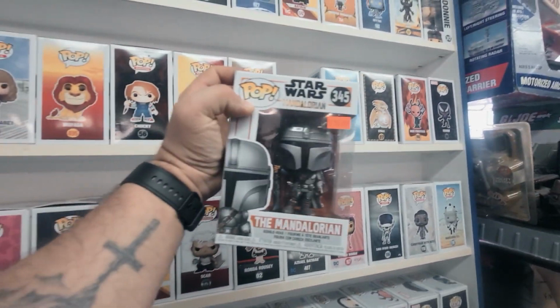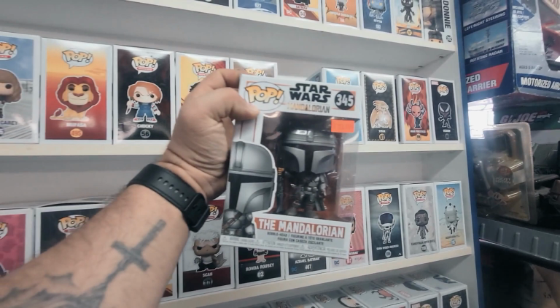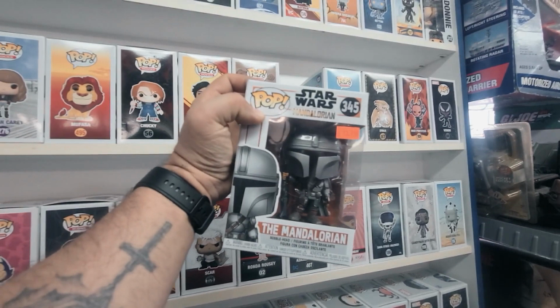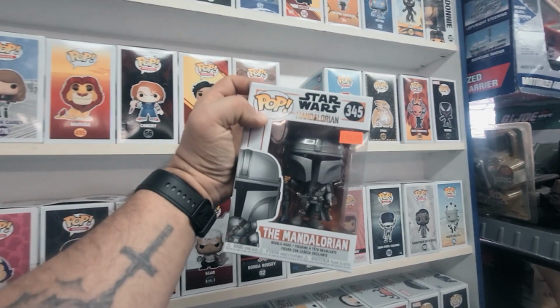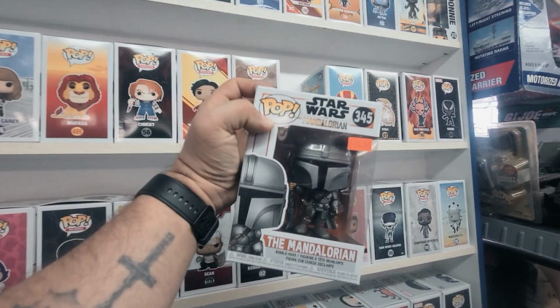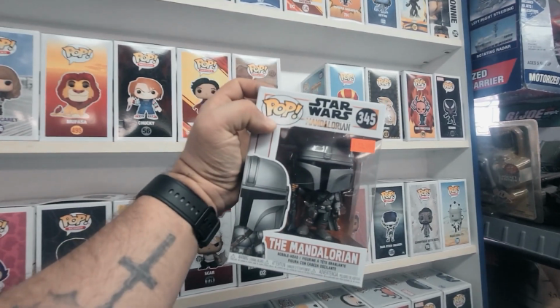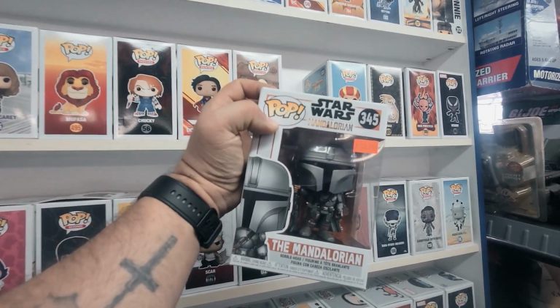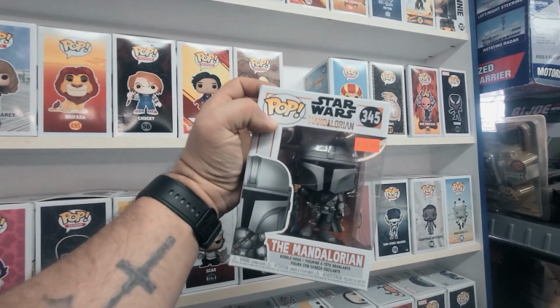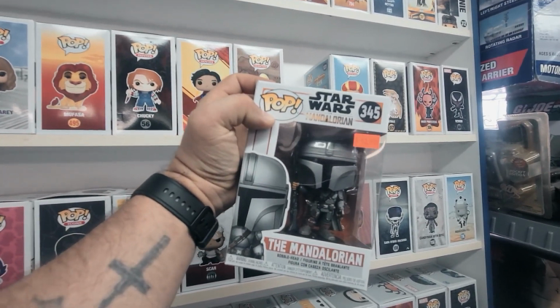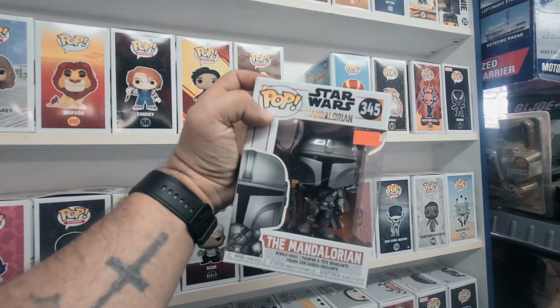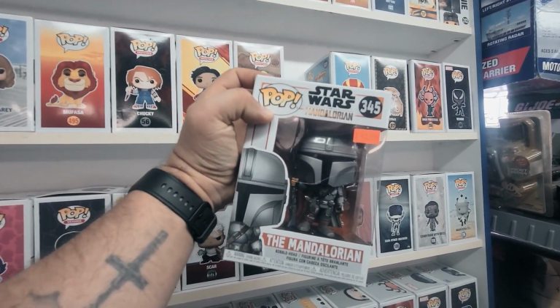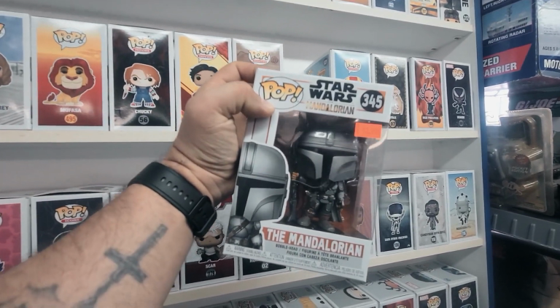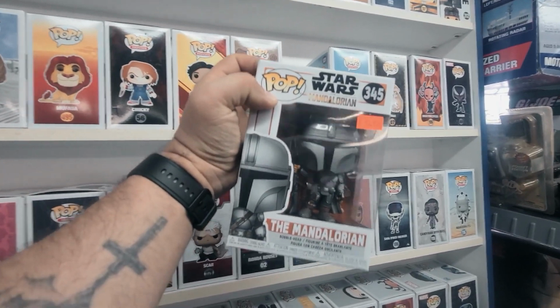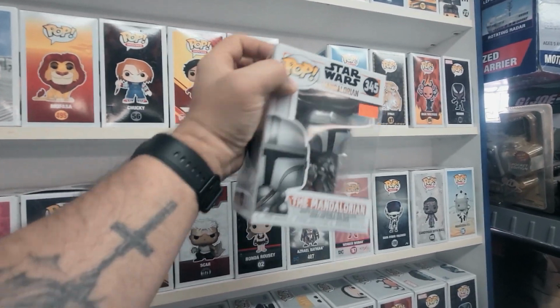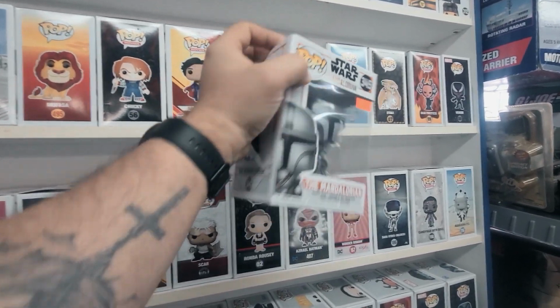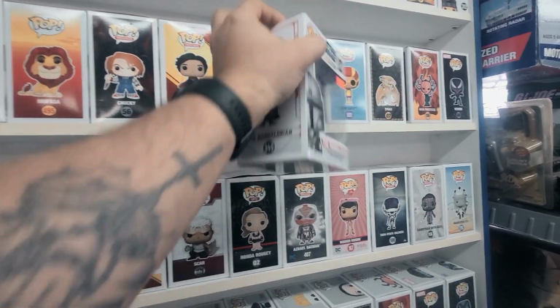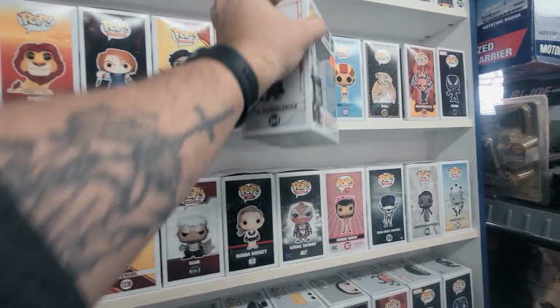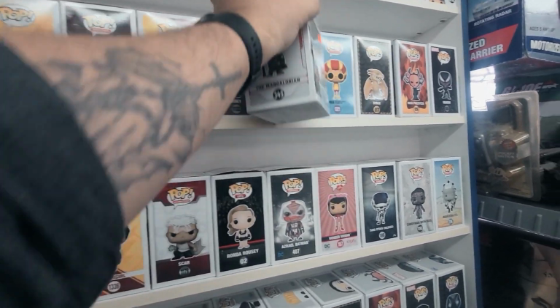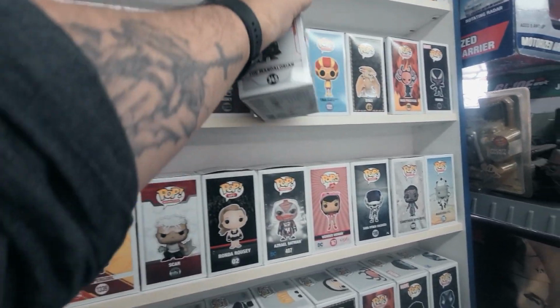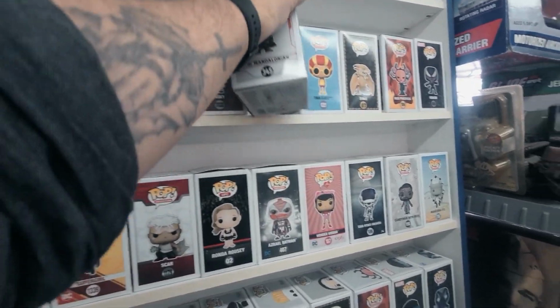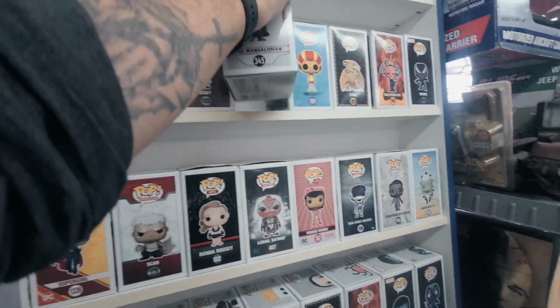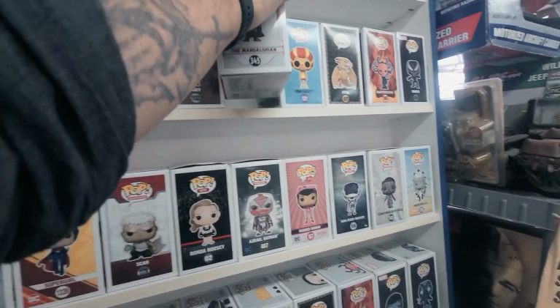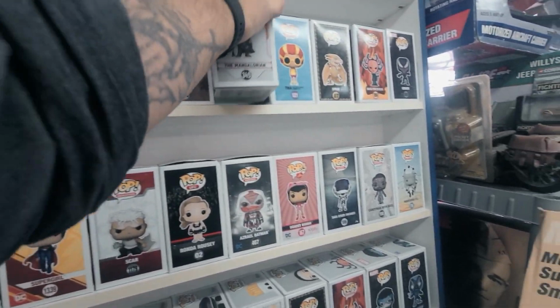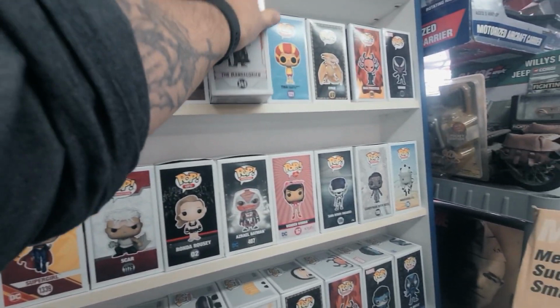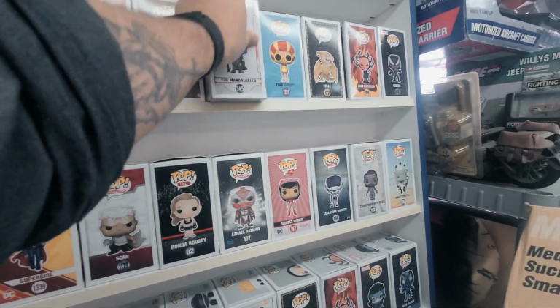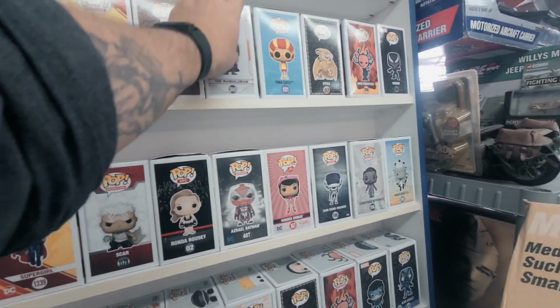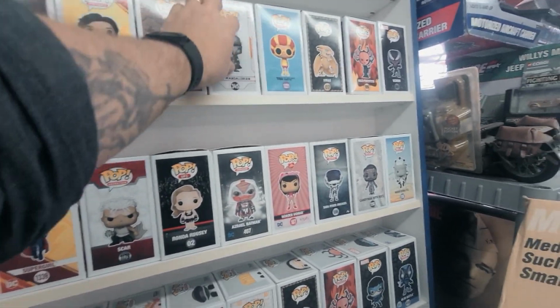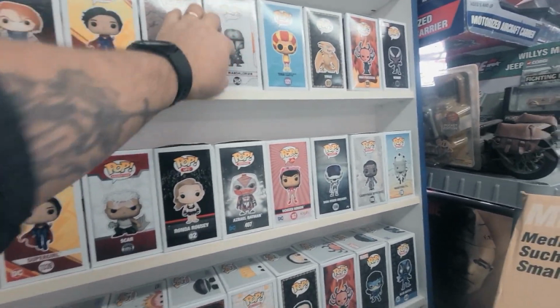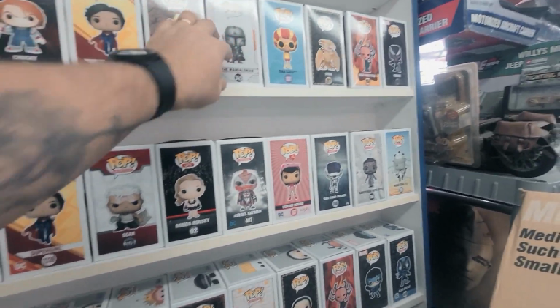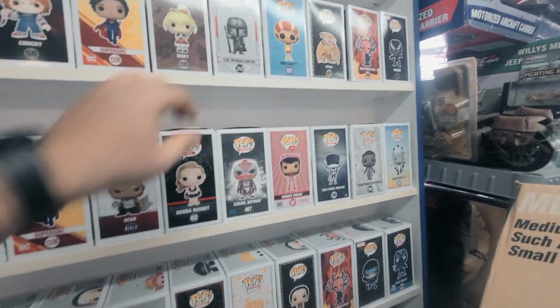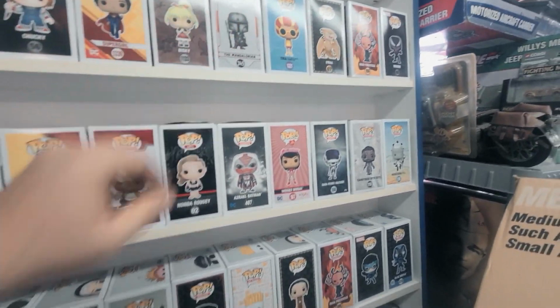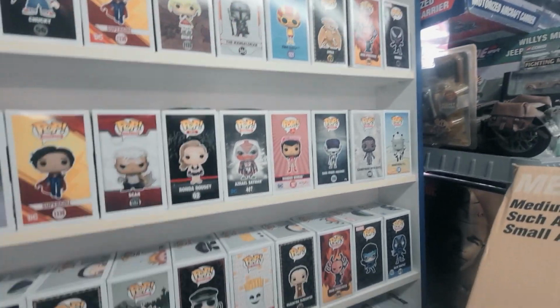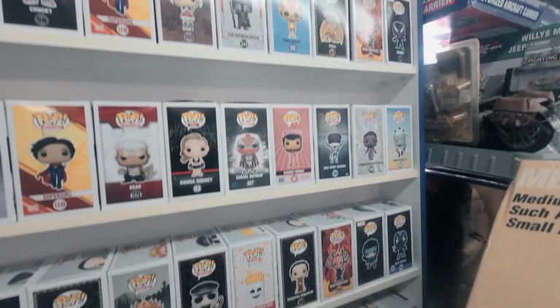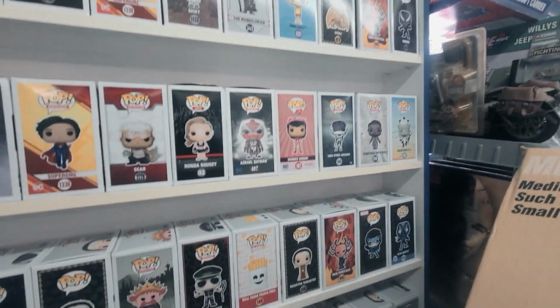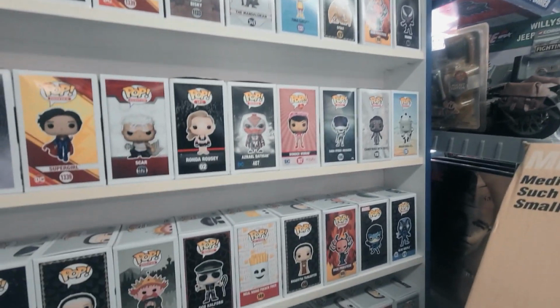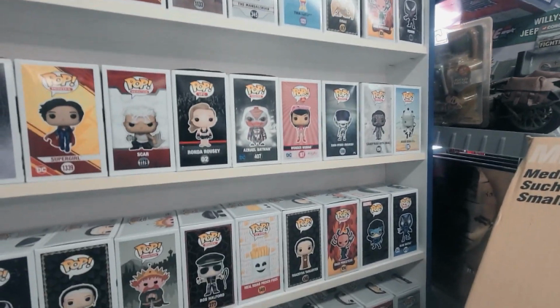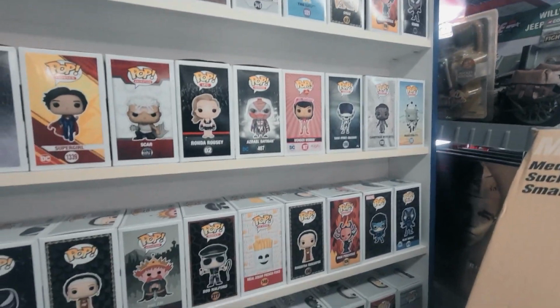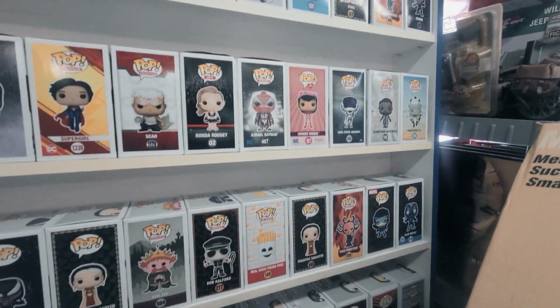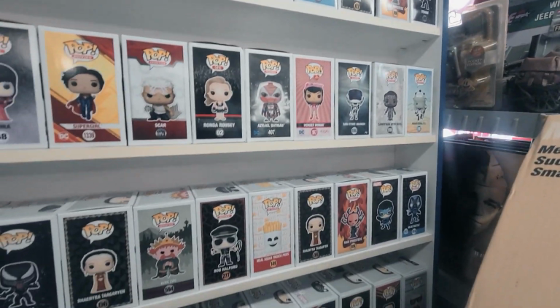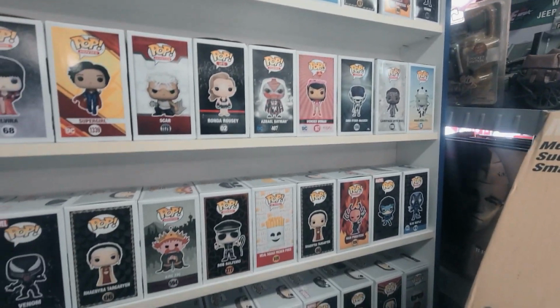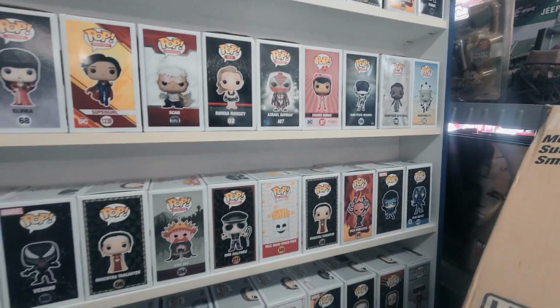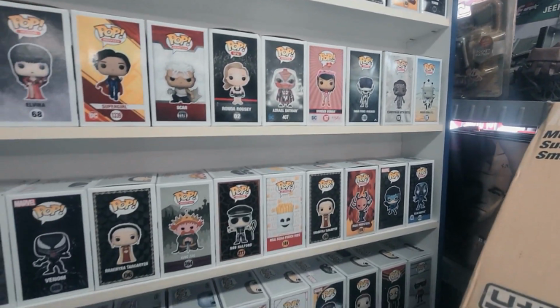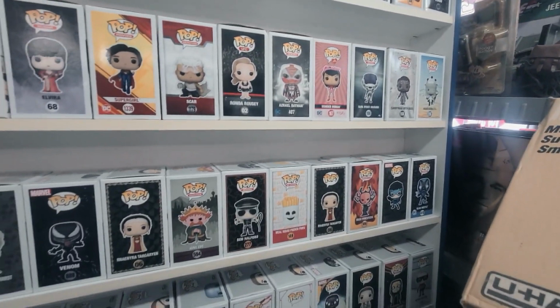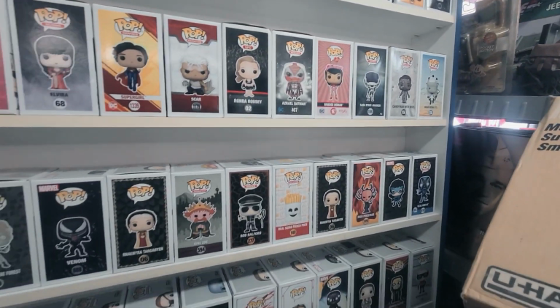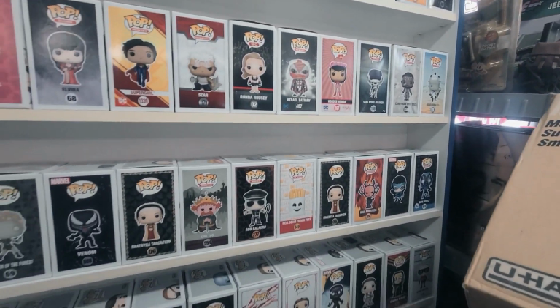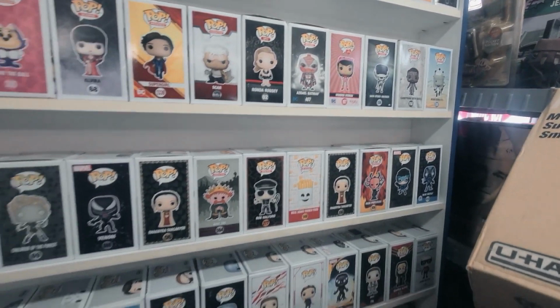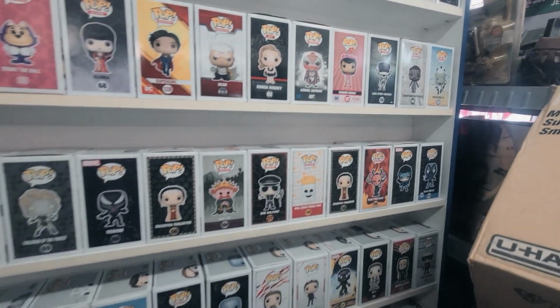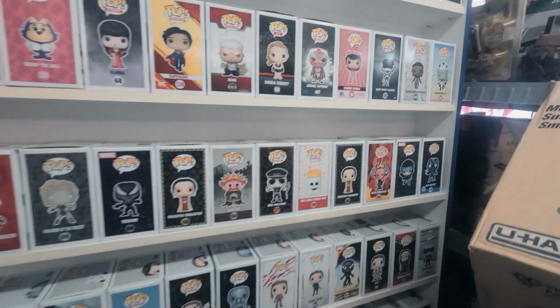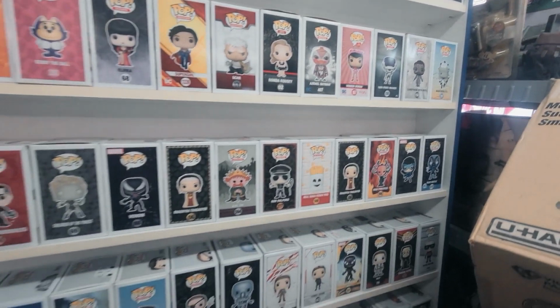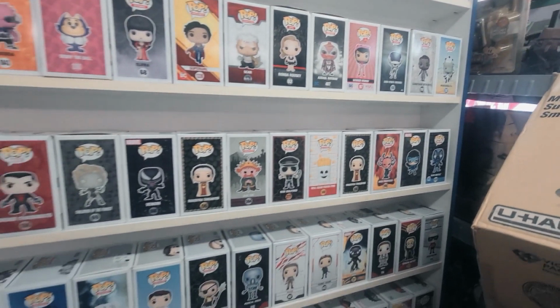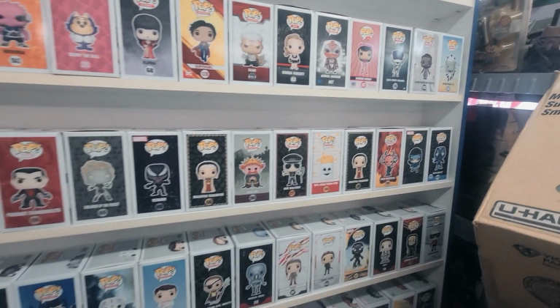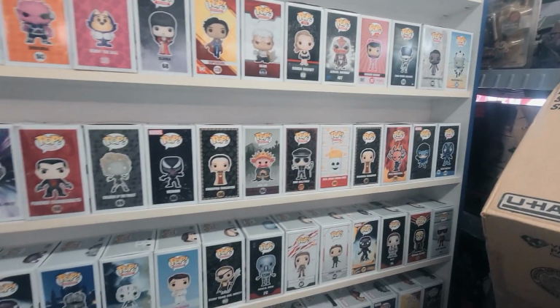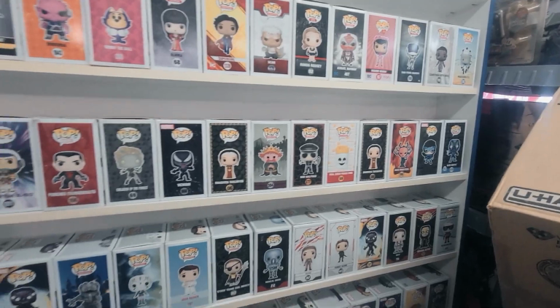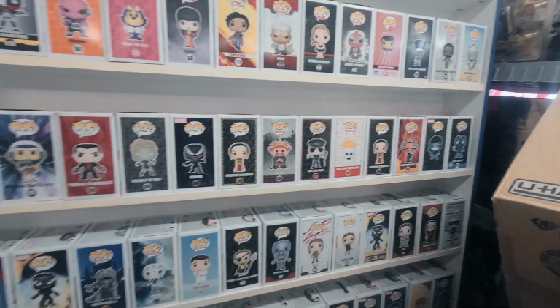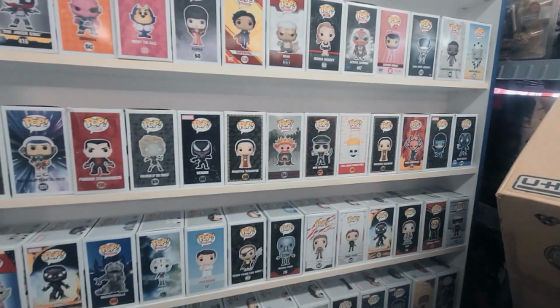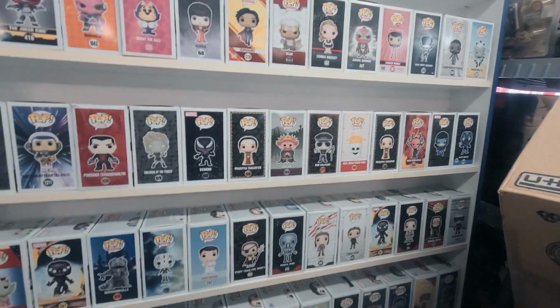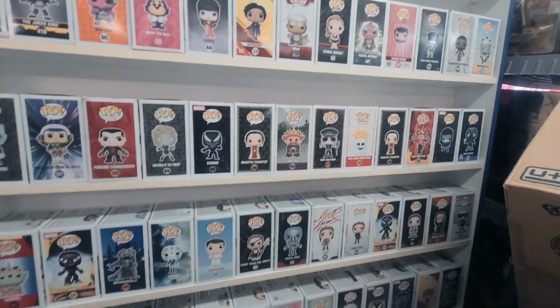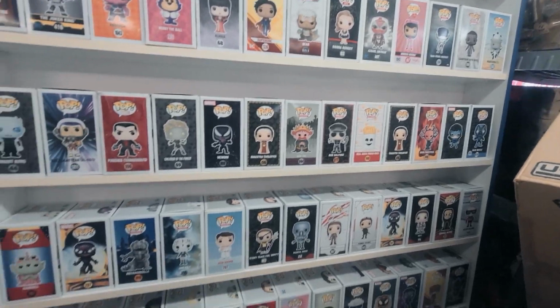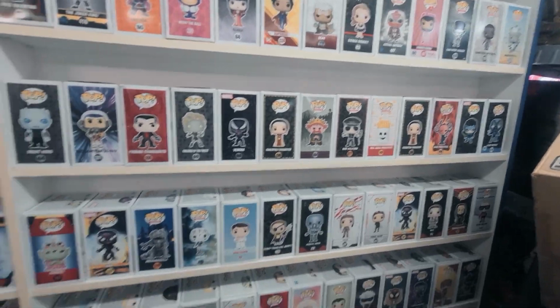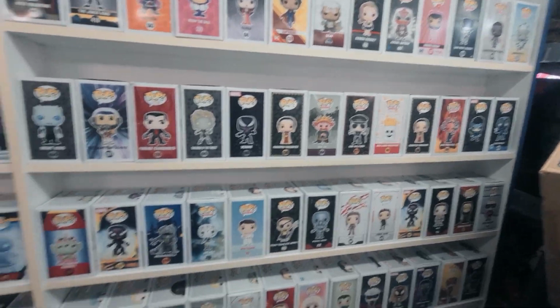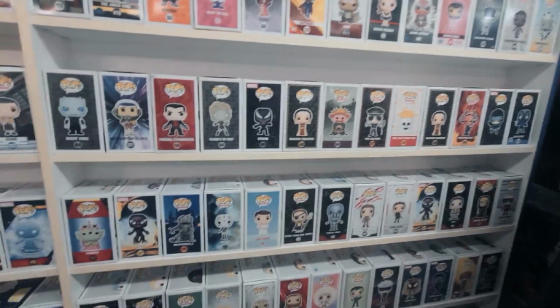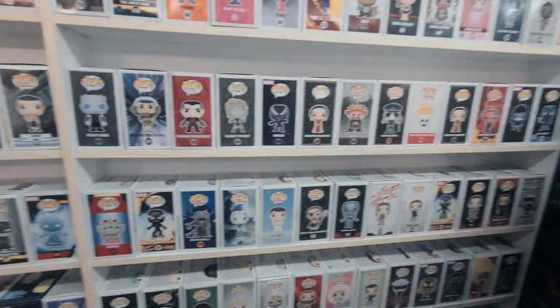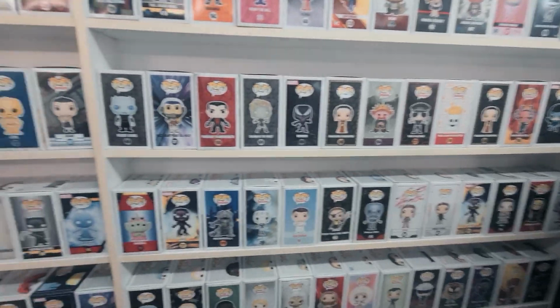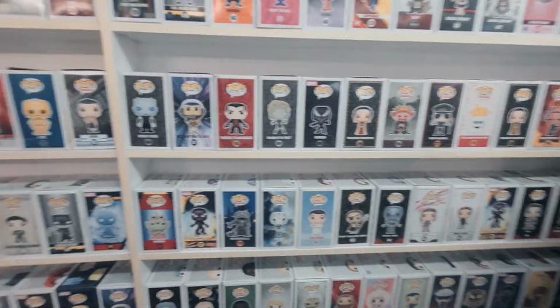Just pulling out the original Mandalorian — the price is a little high and we've already got it, but still just kind of looking.